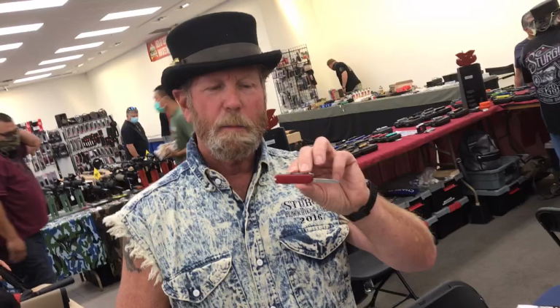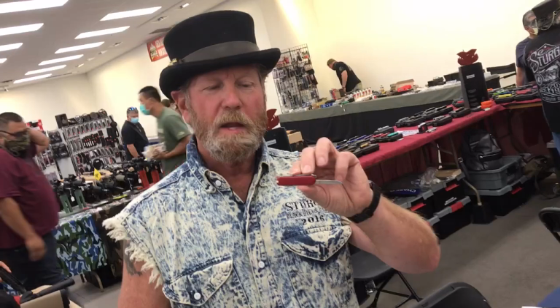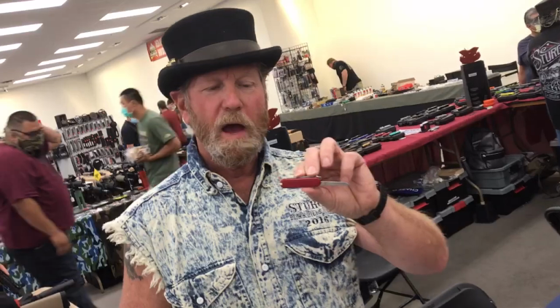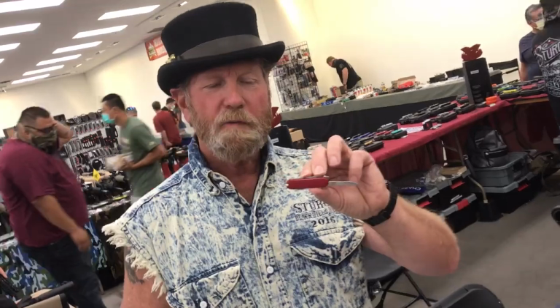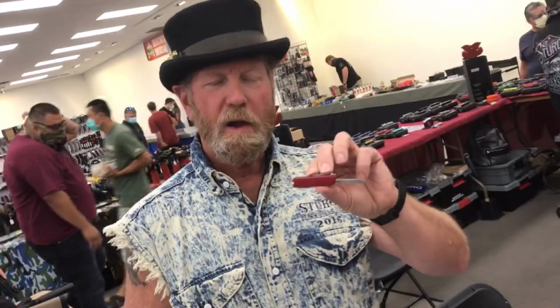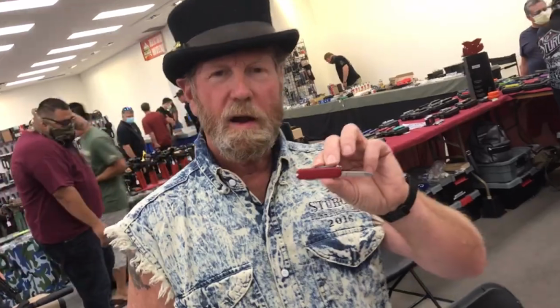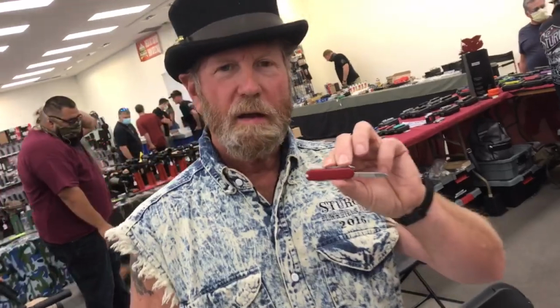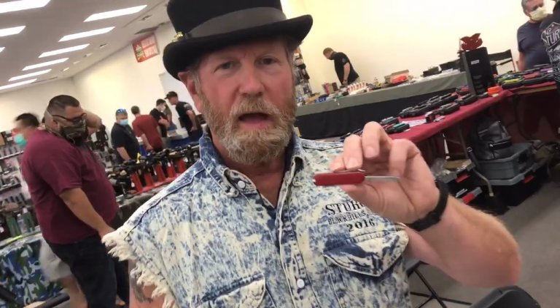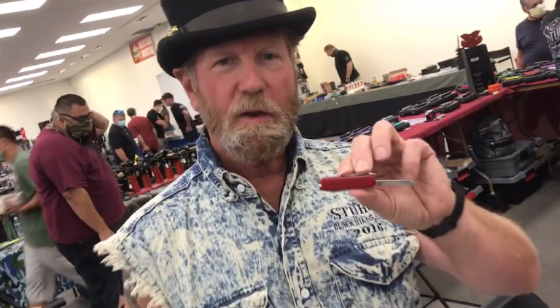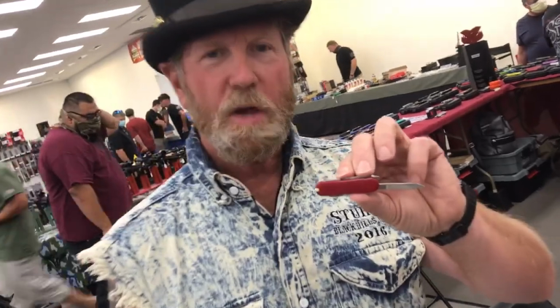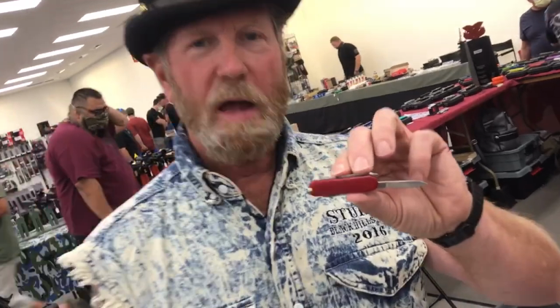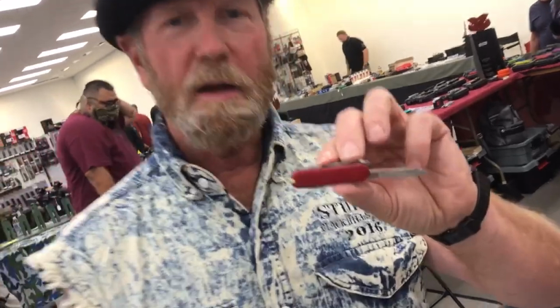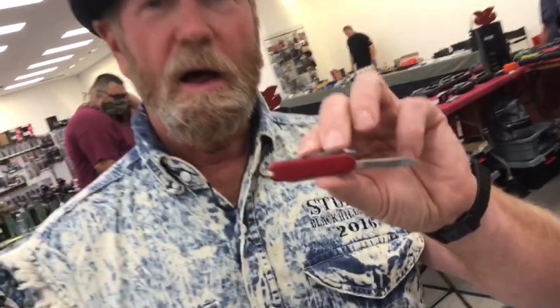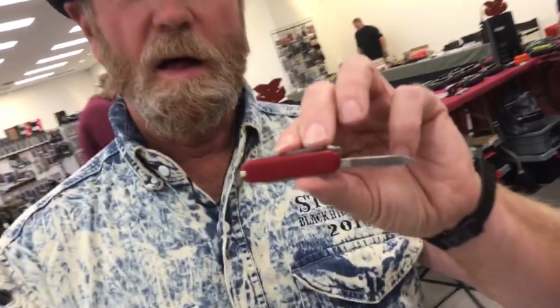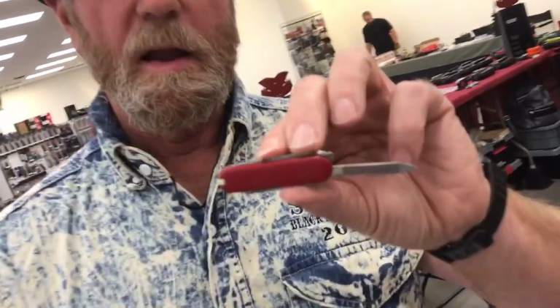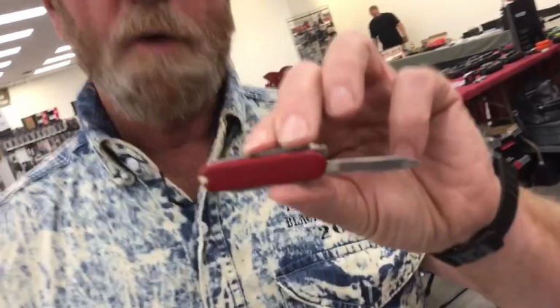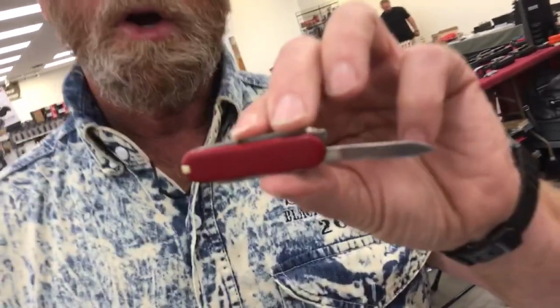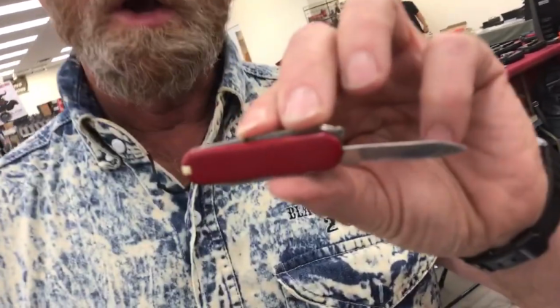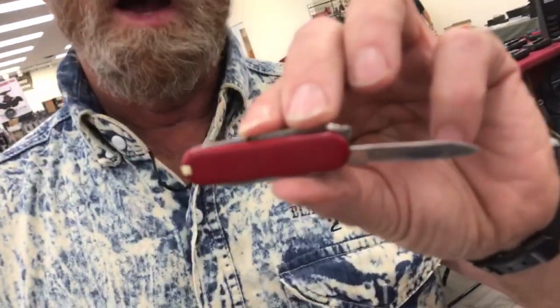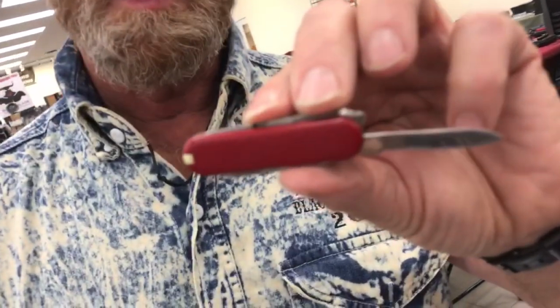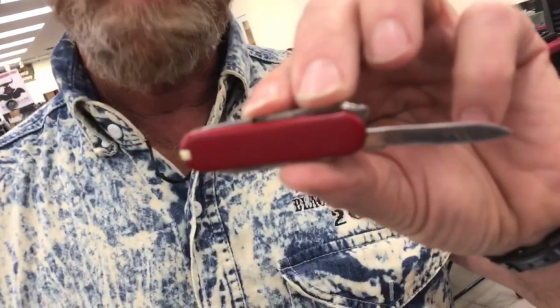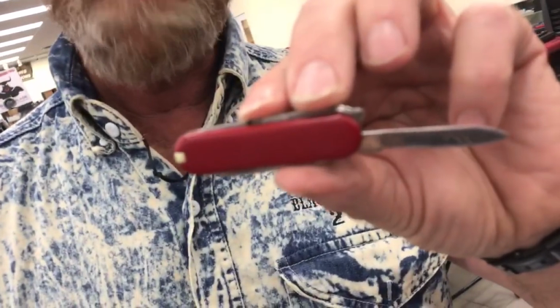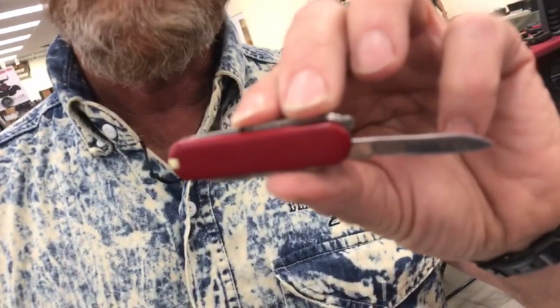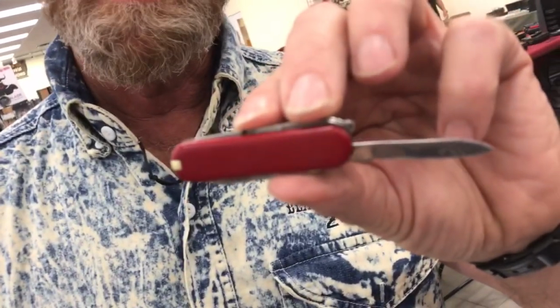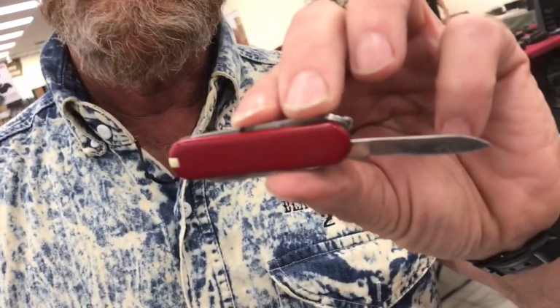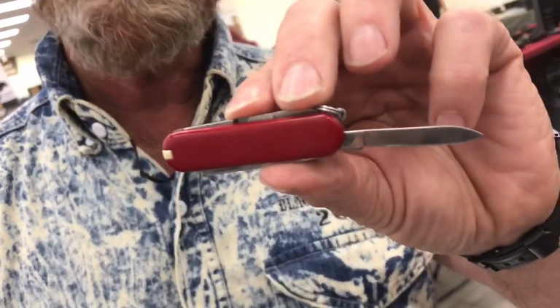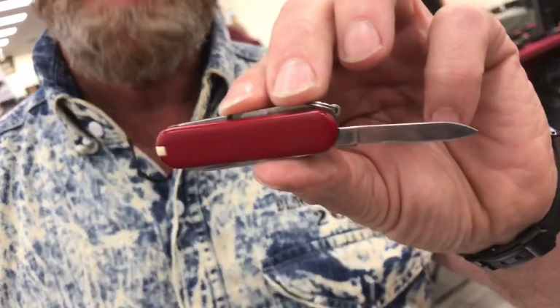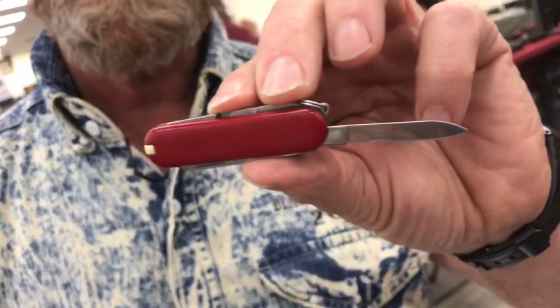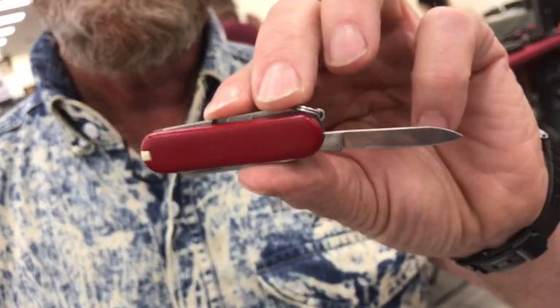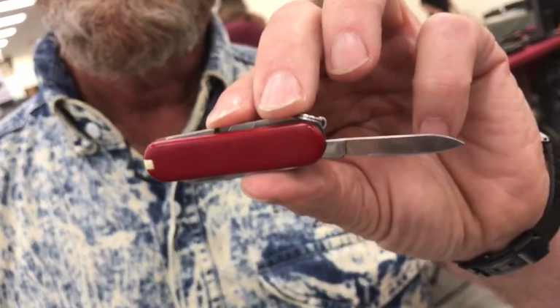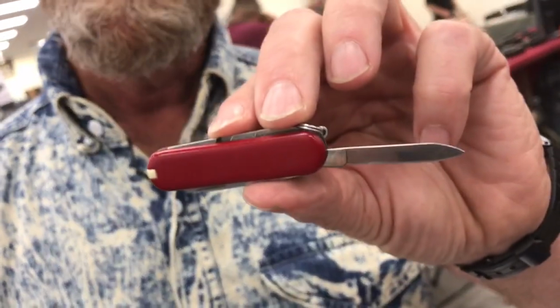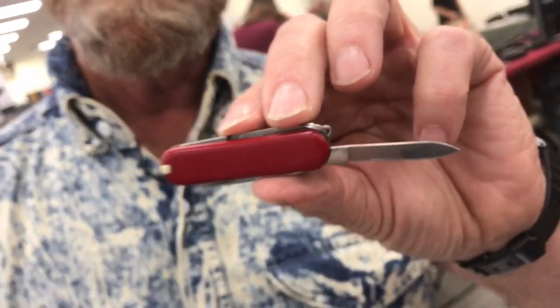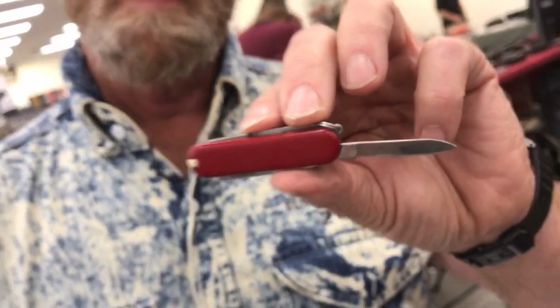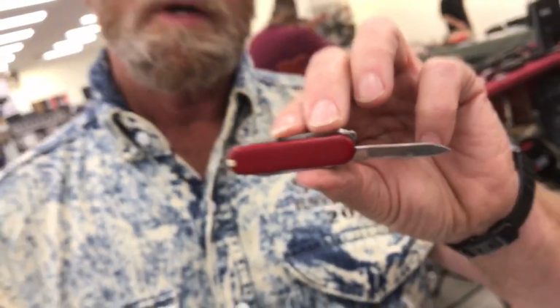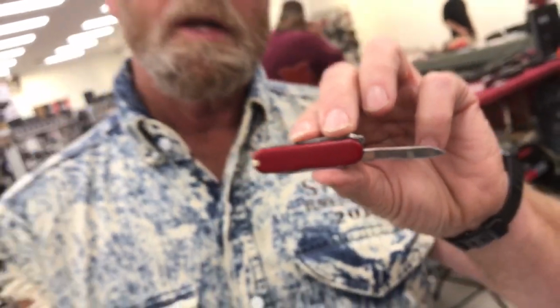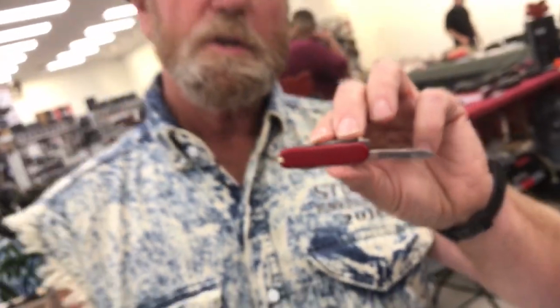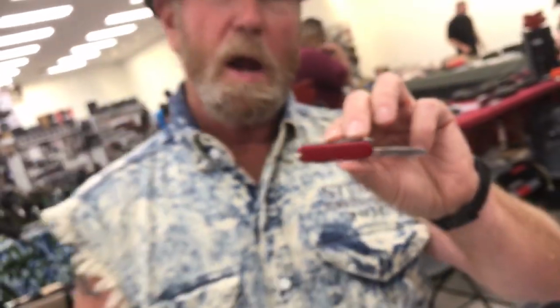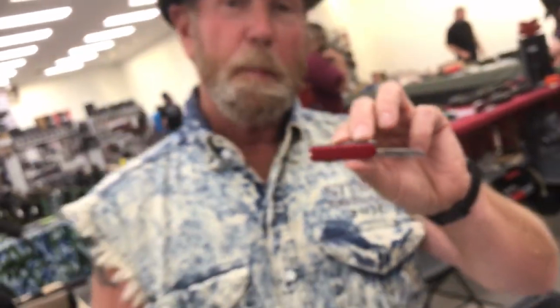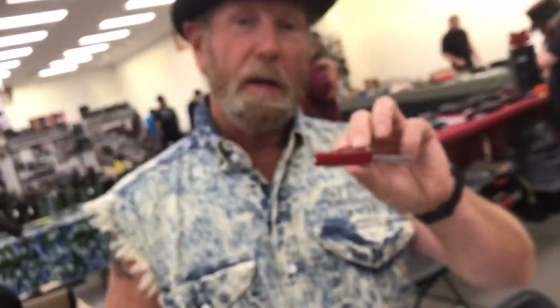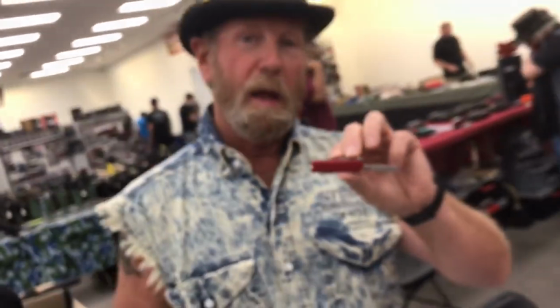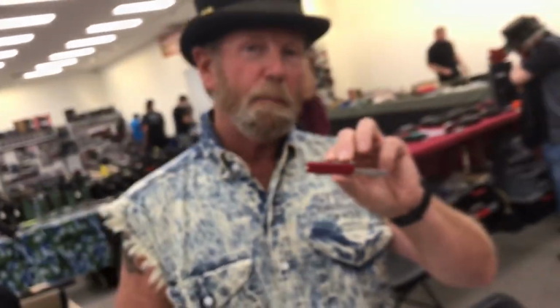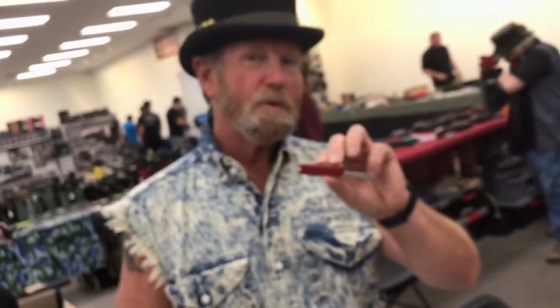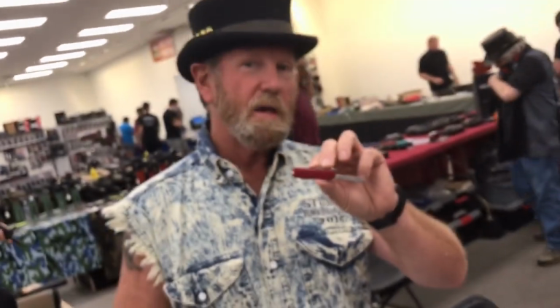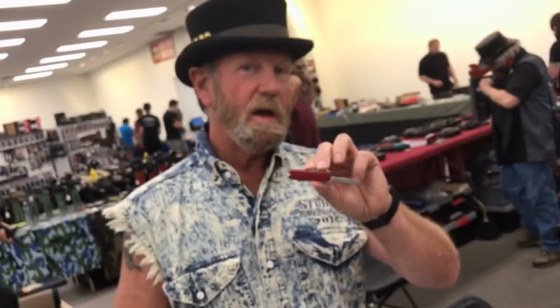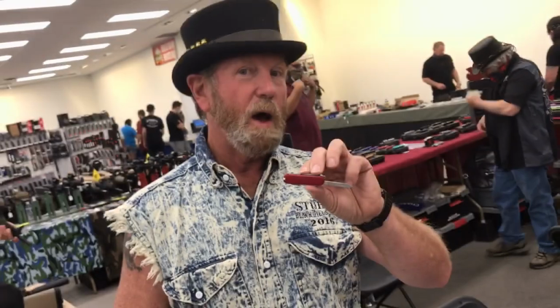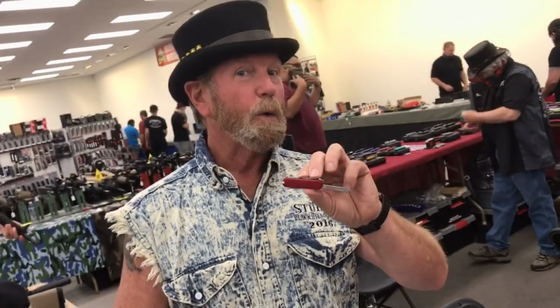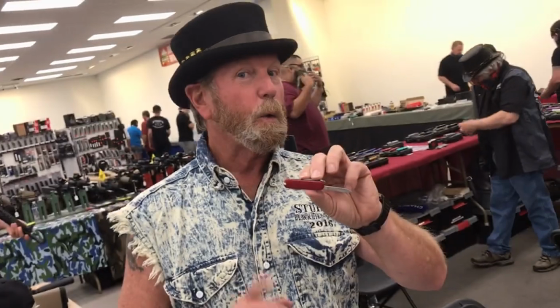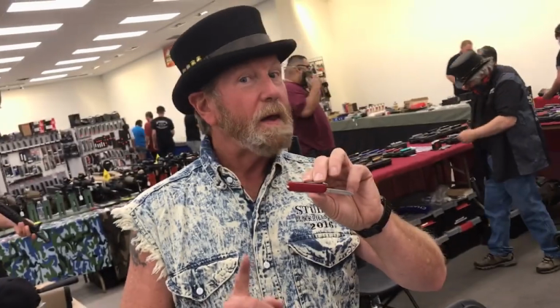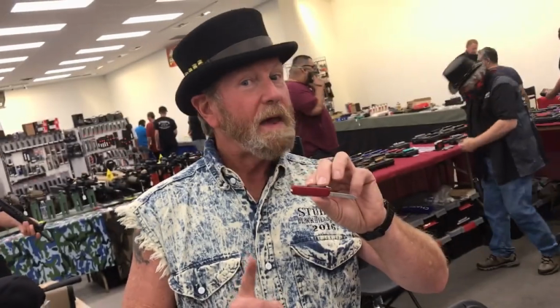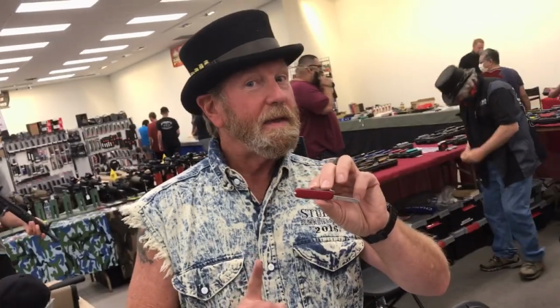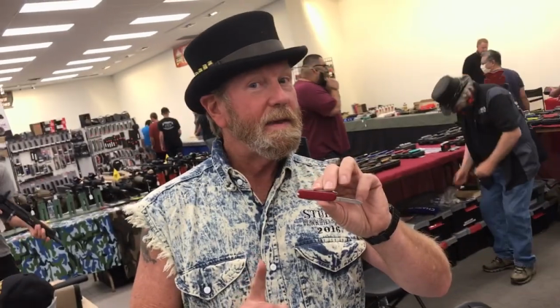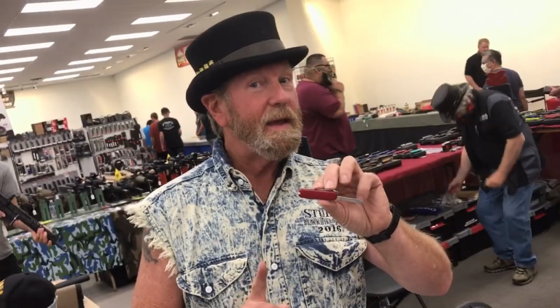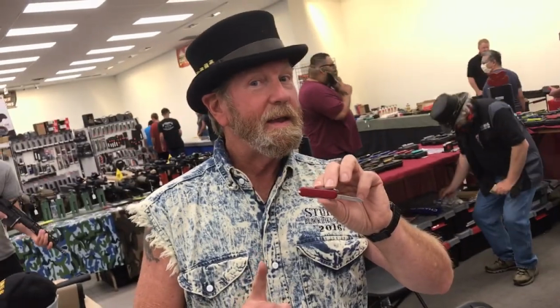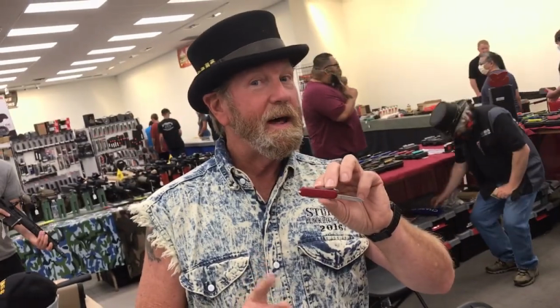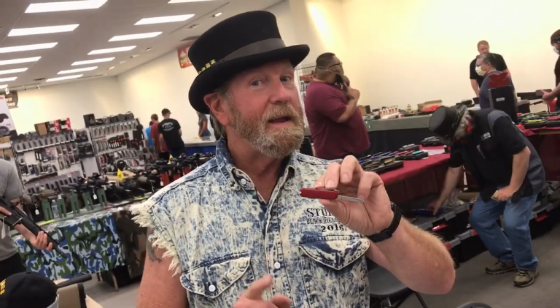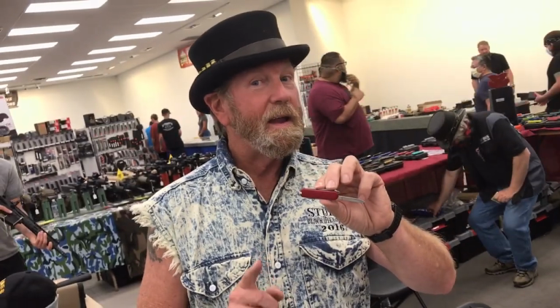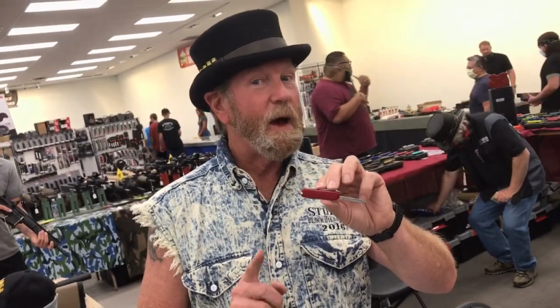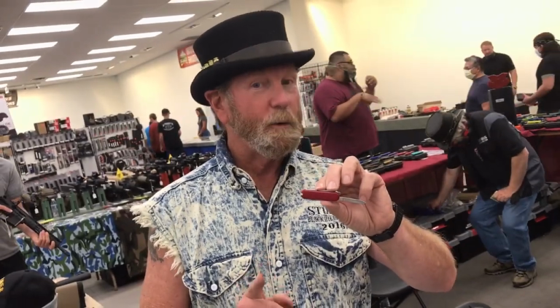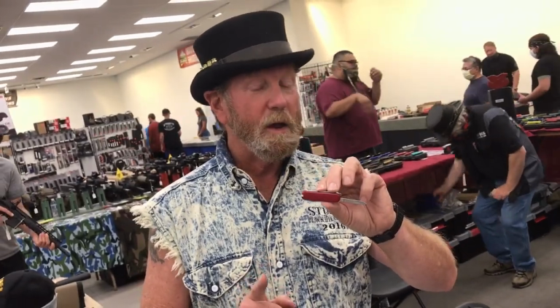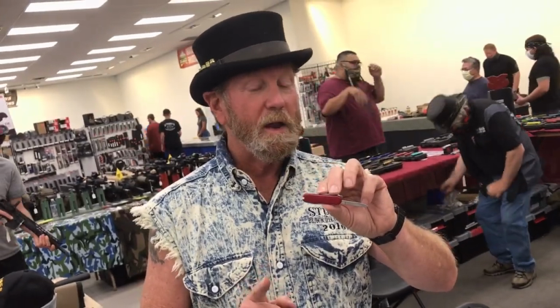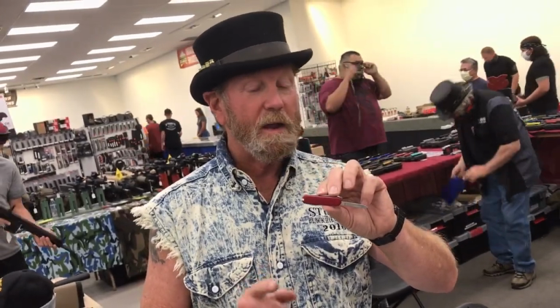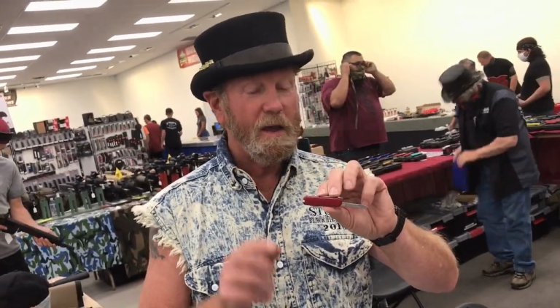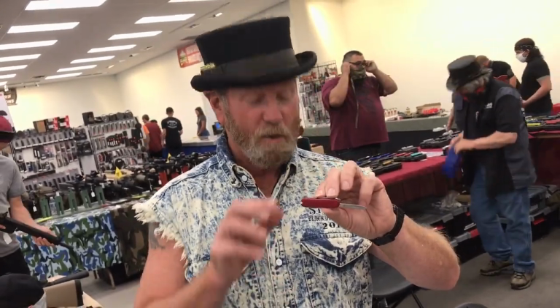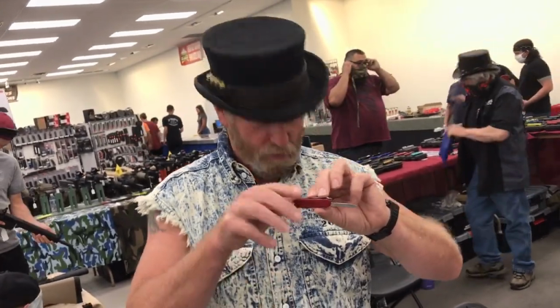I have a Swiss army knife here and it's kind of dull — I'll show you on the paper in a second. We're going to sharpen it up and see how quick I can get it done and how good it is.